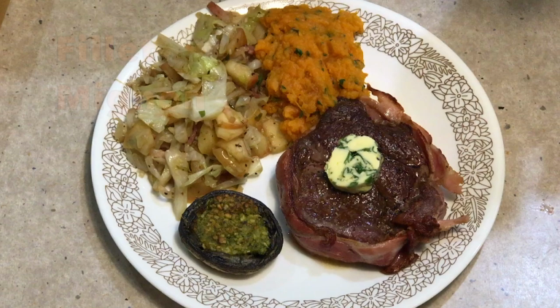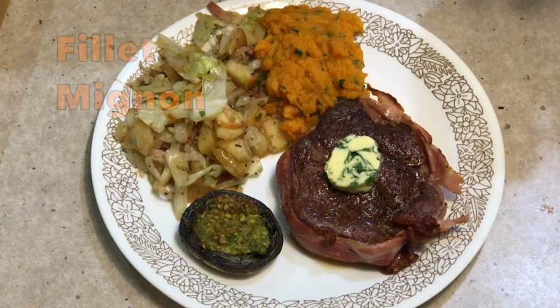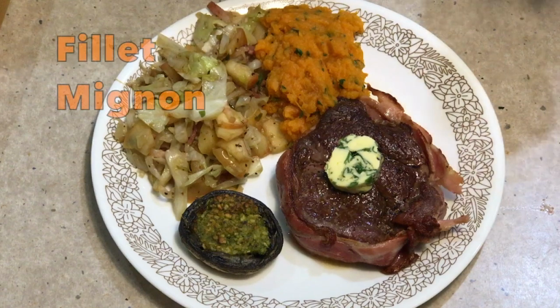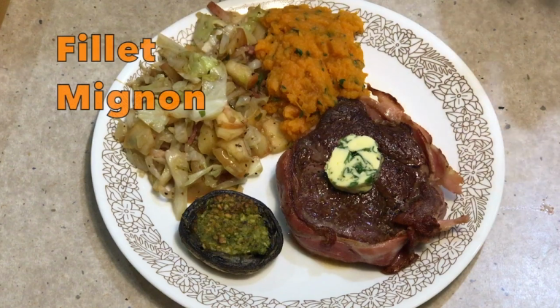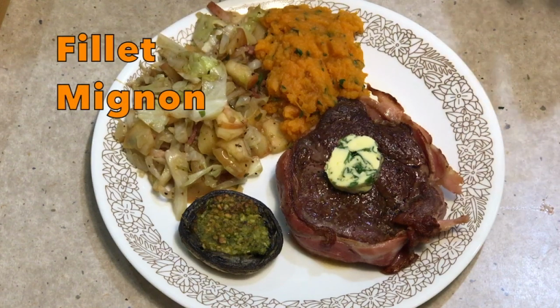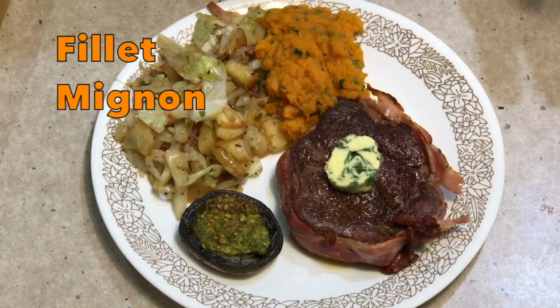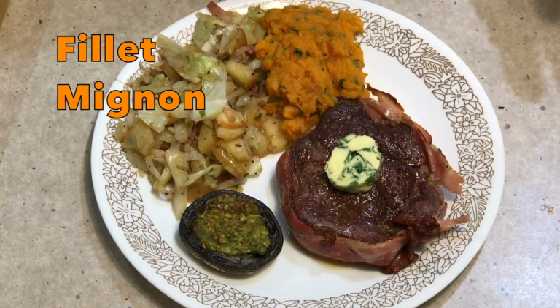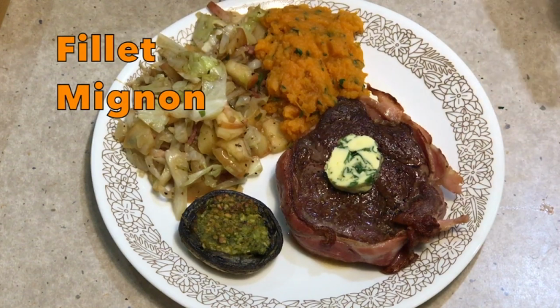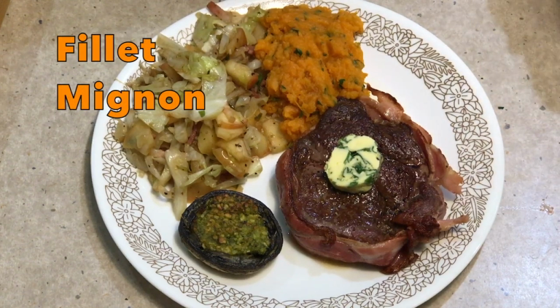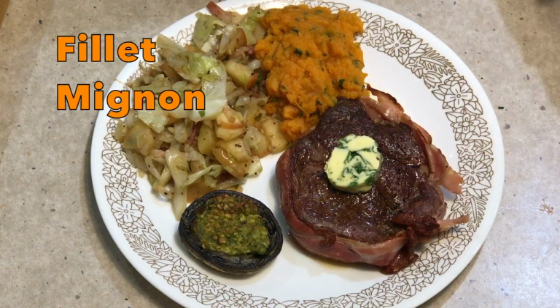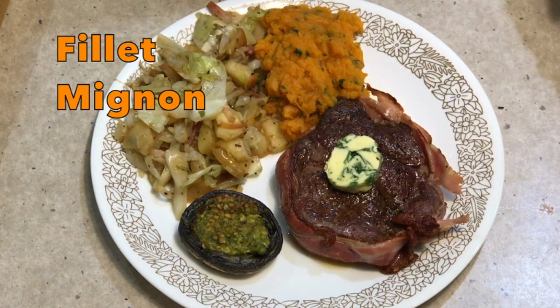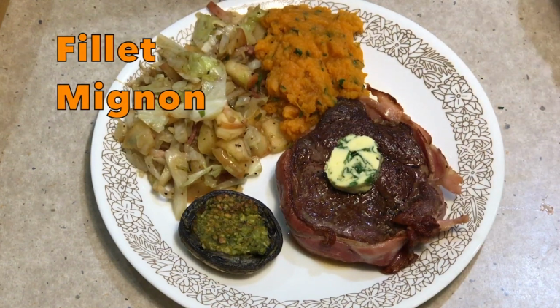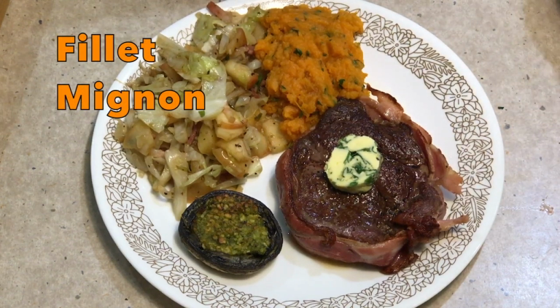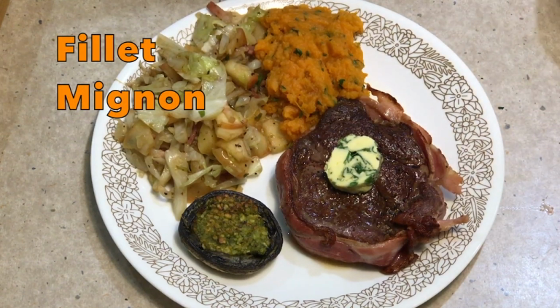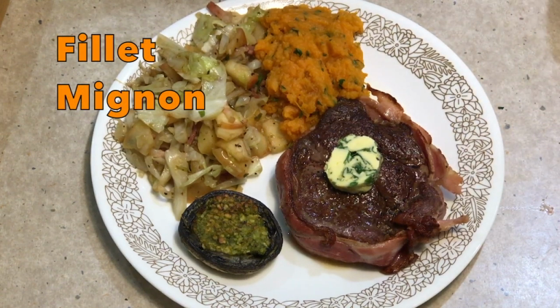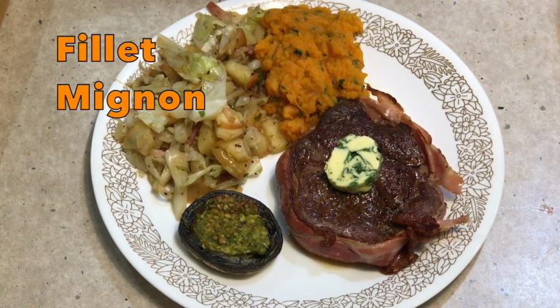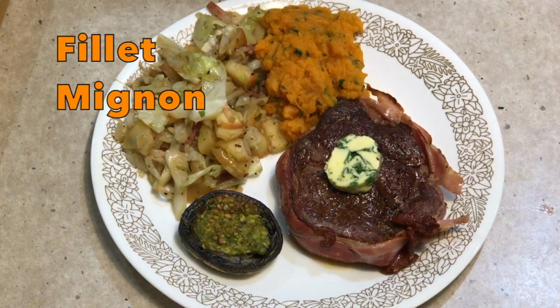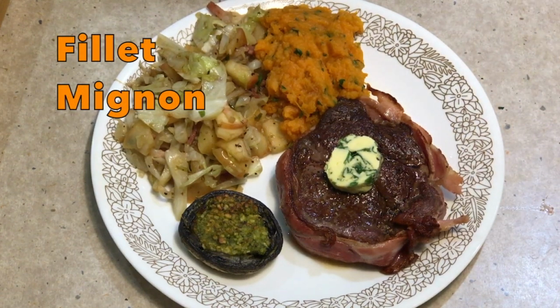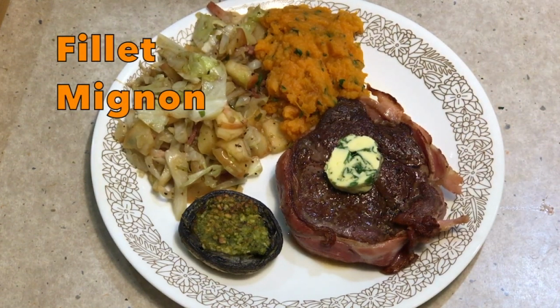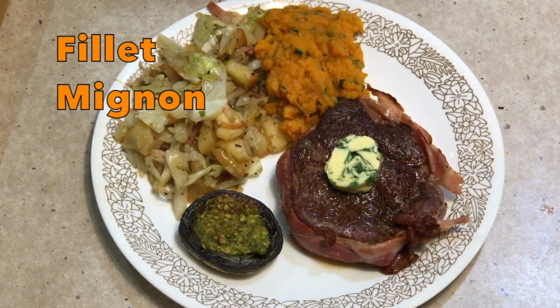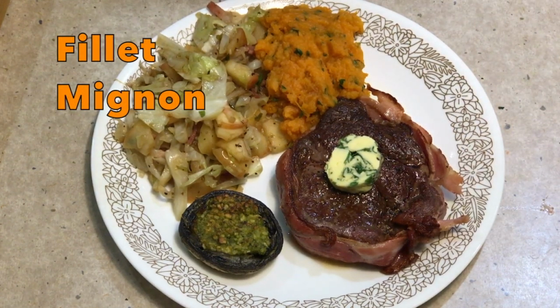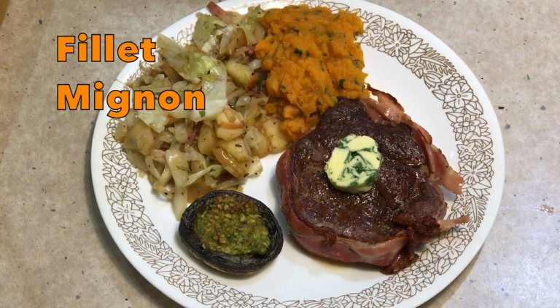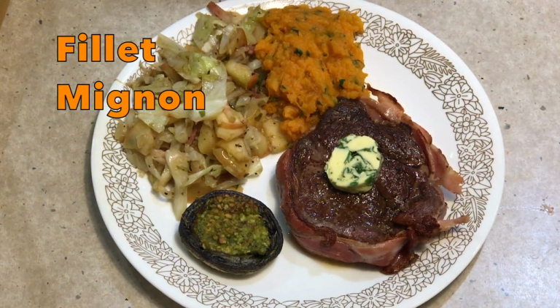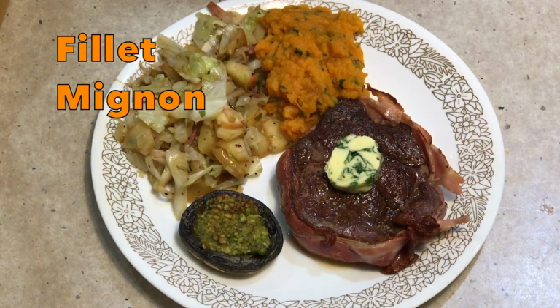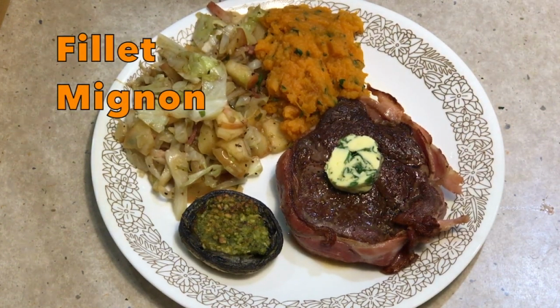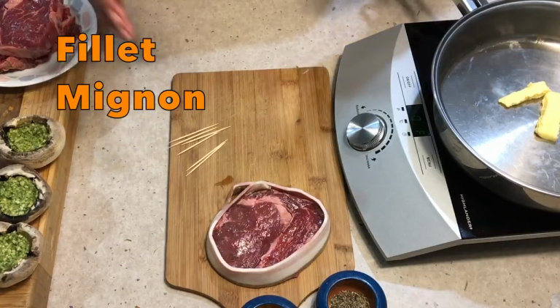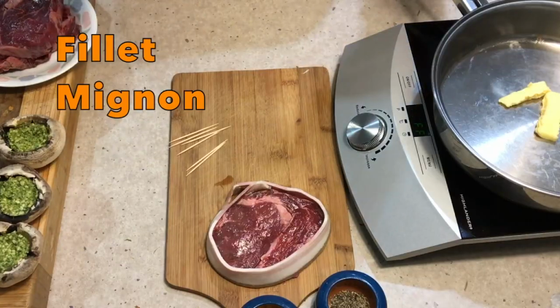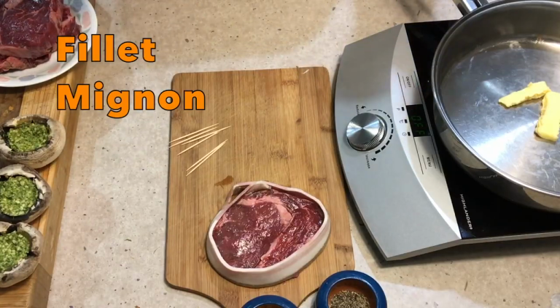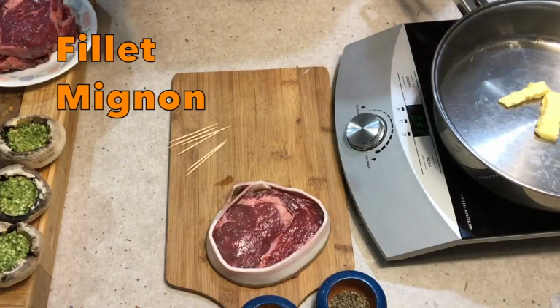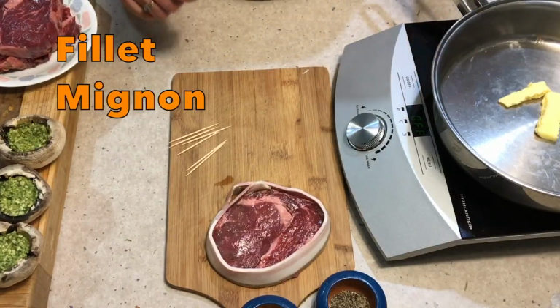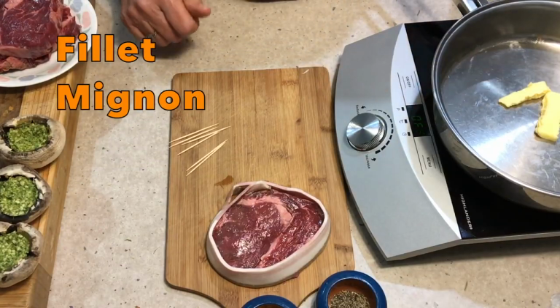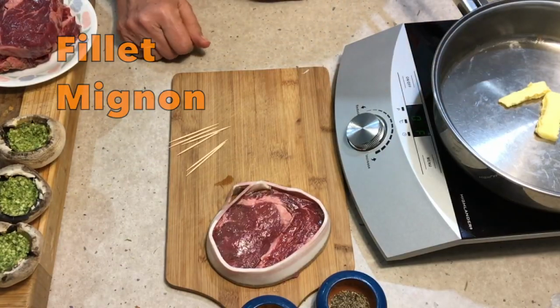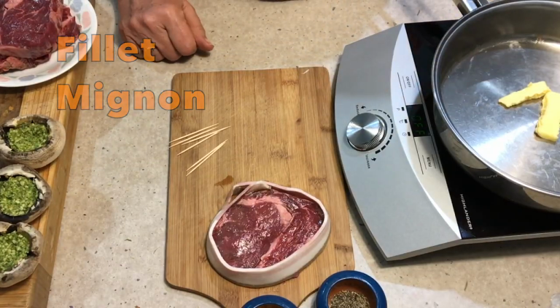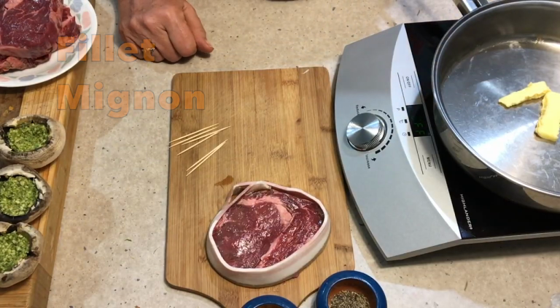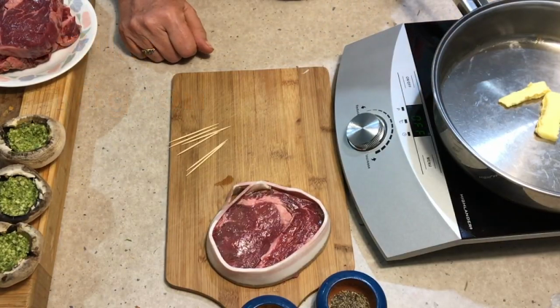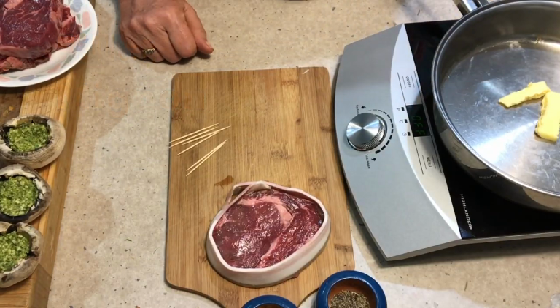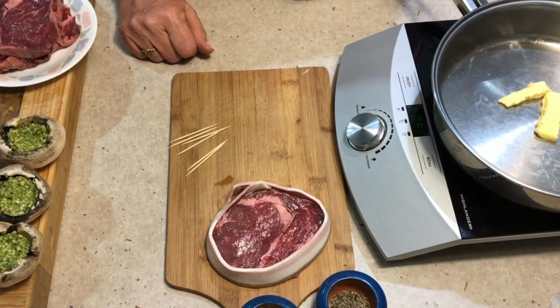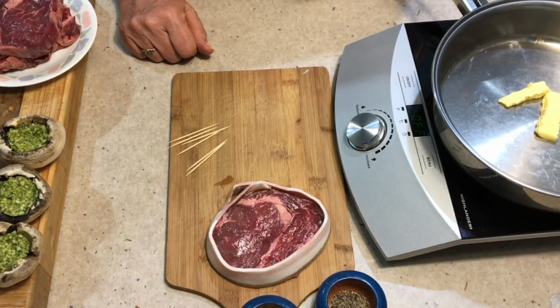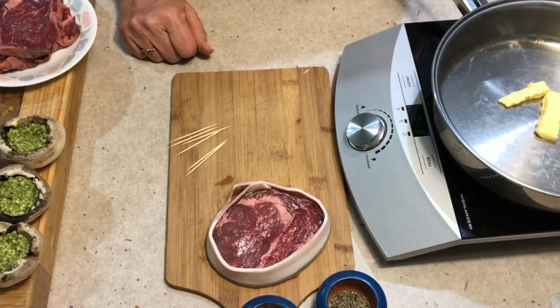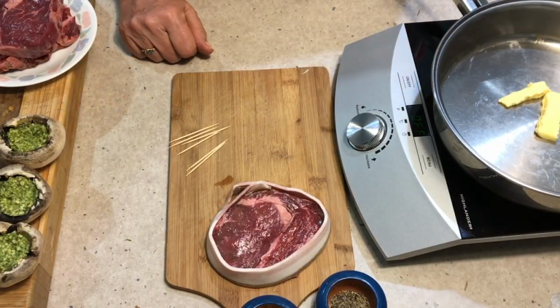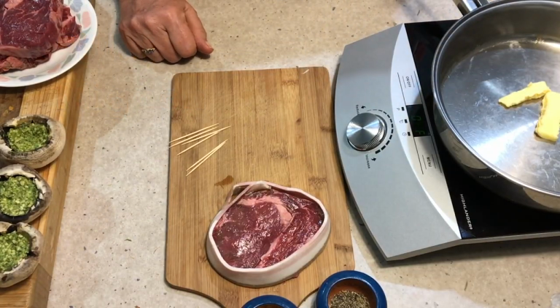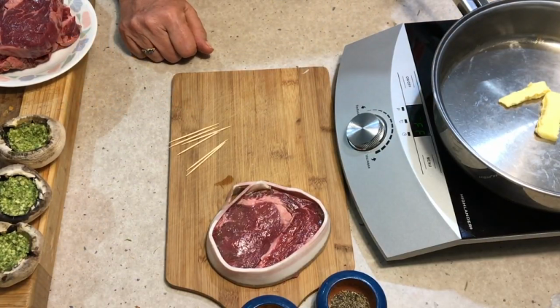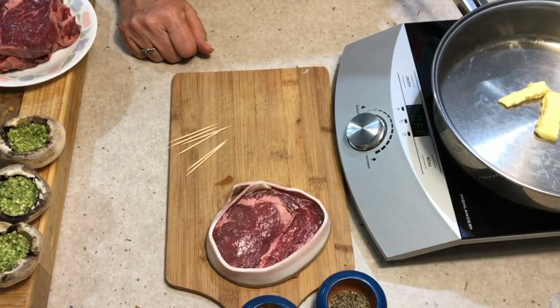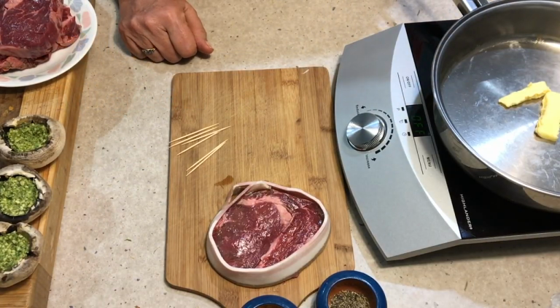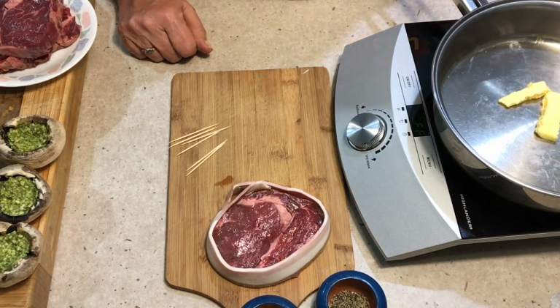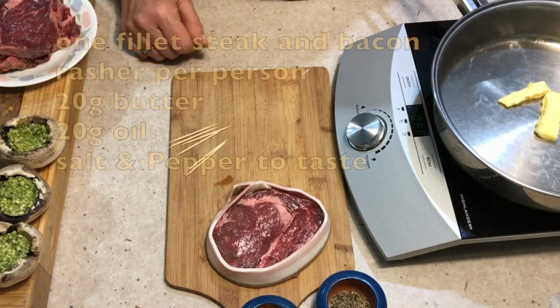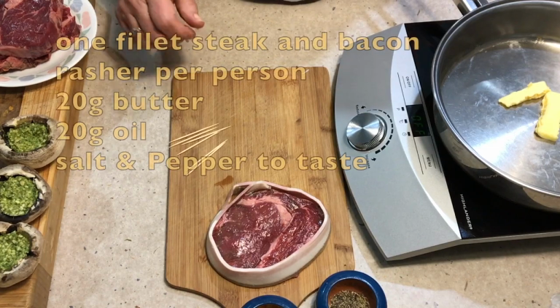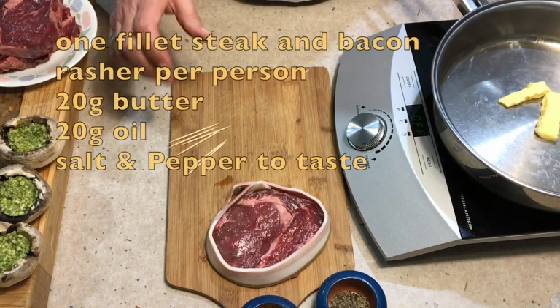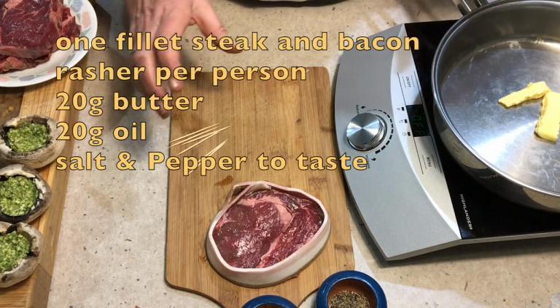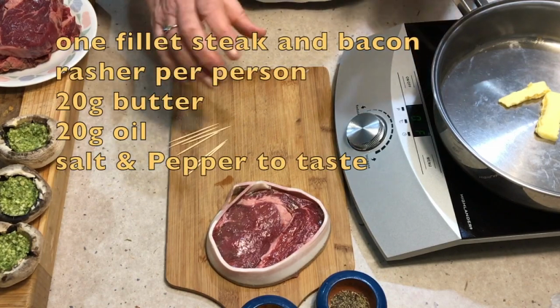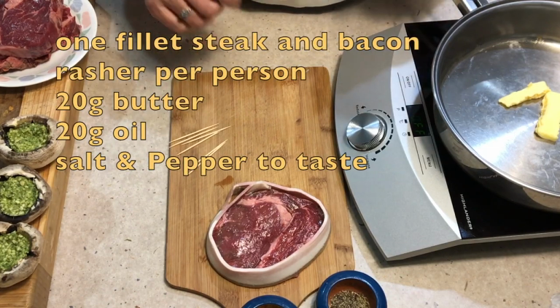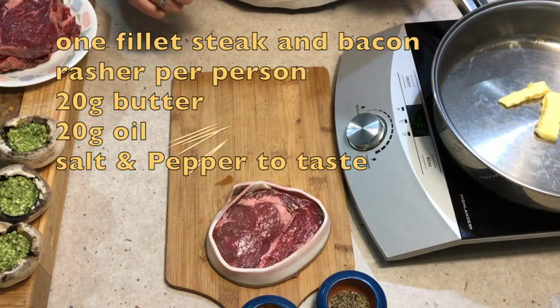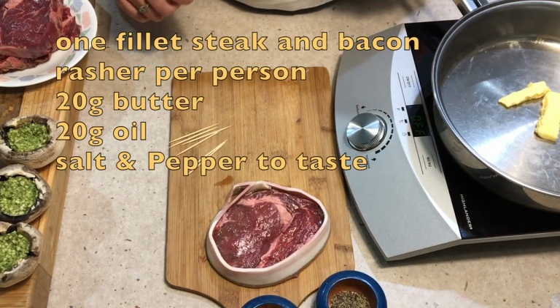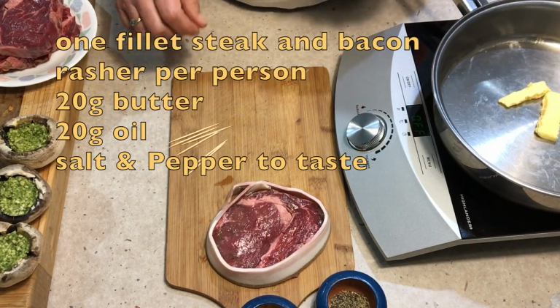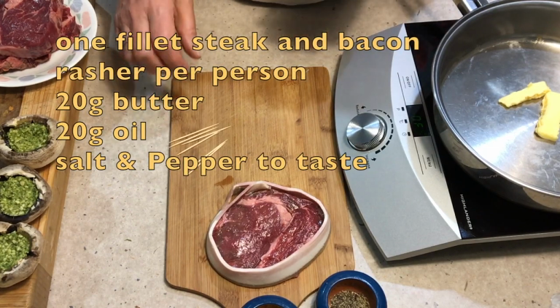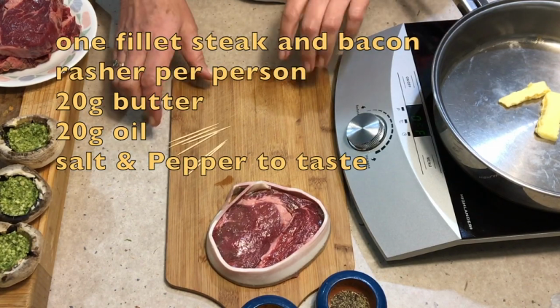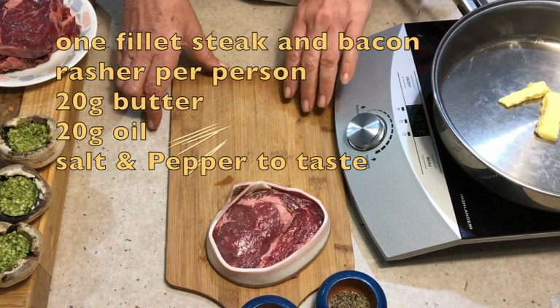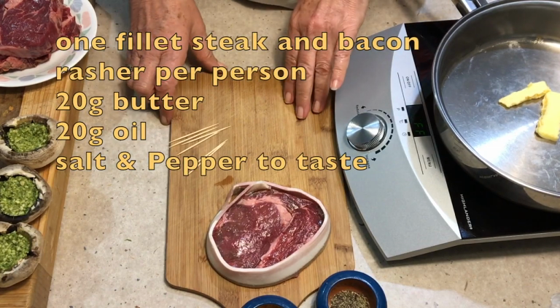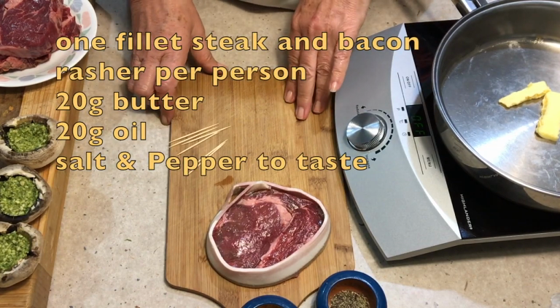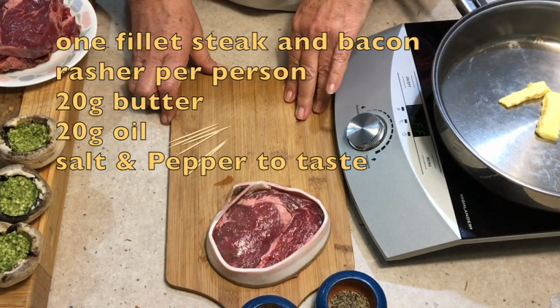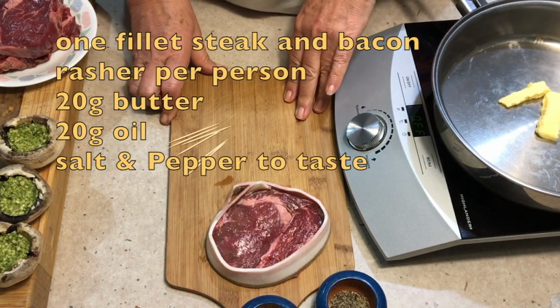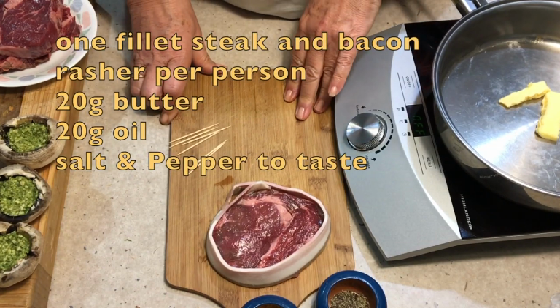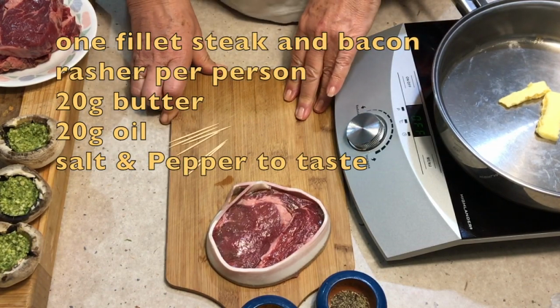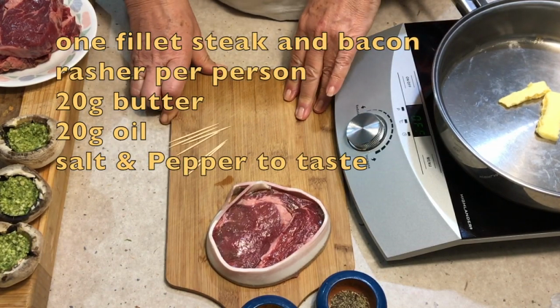Hi and welcome to Cheeky Richo Cooking's Filet Mignon. We showed you carpet bag steak last week and now it's the filet's turn.